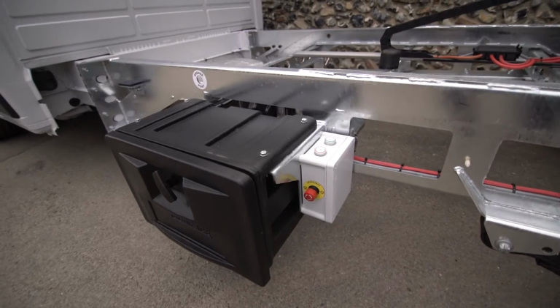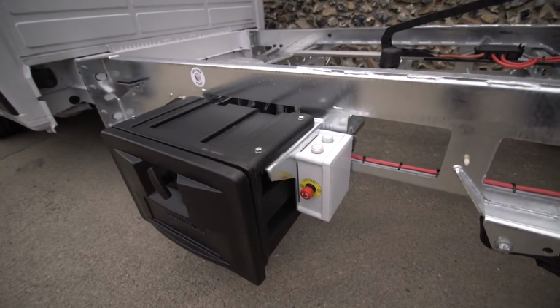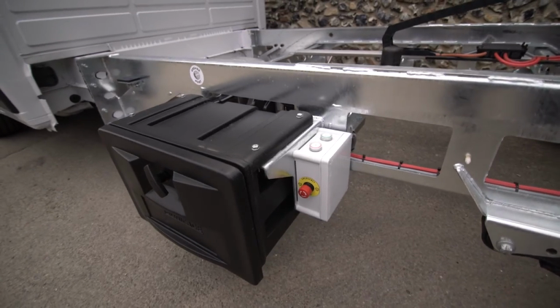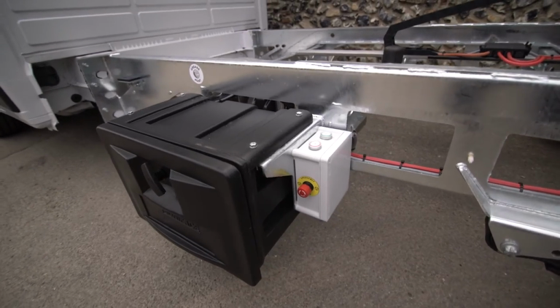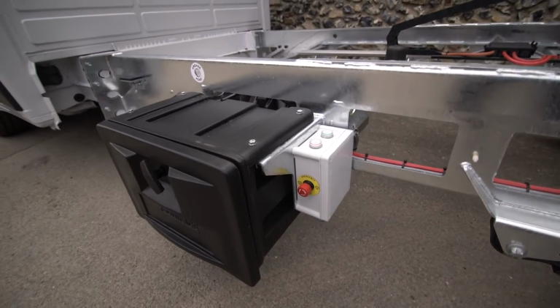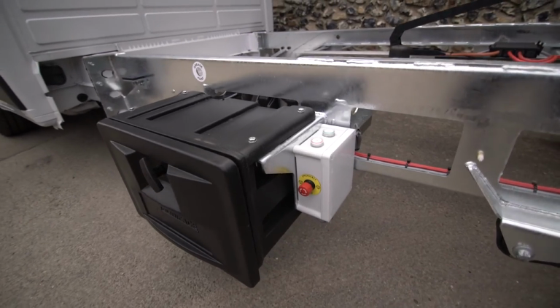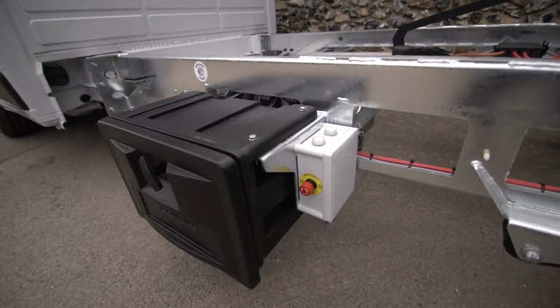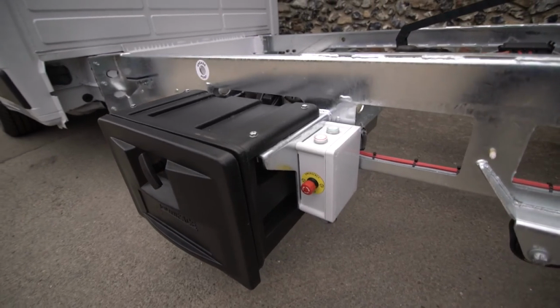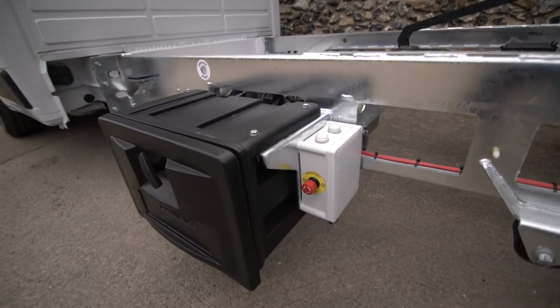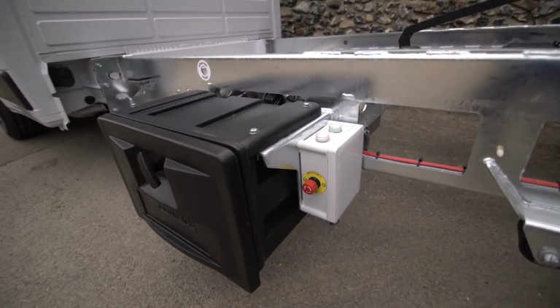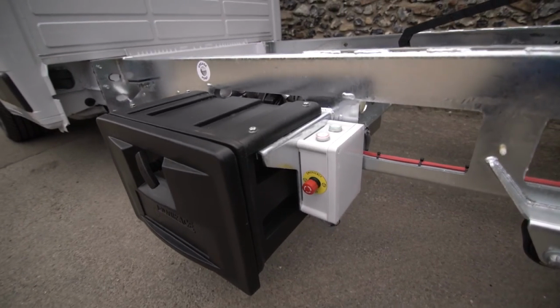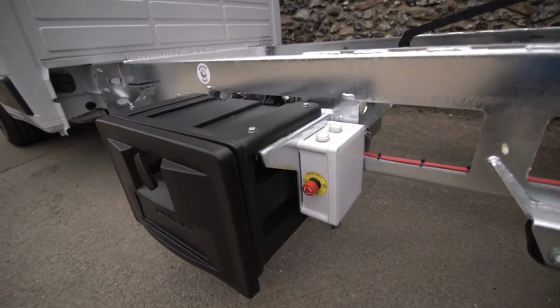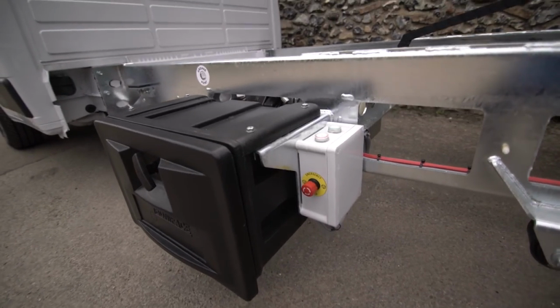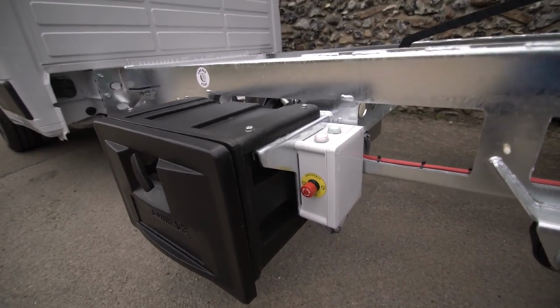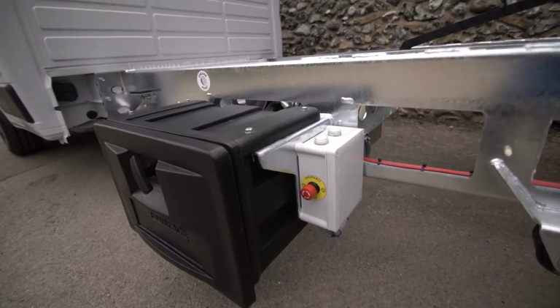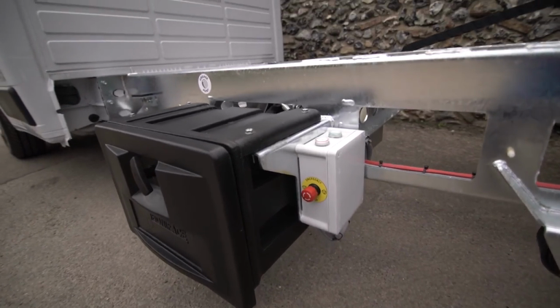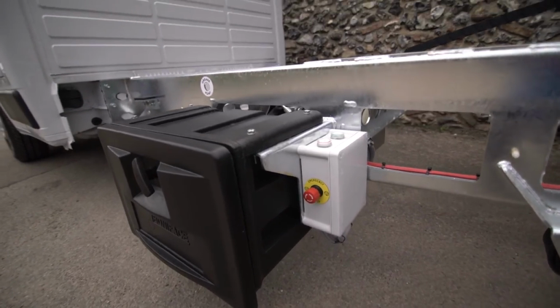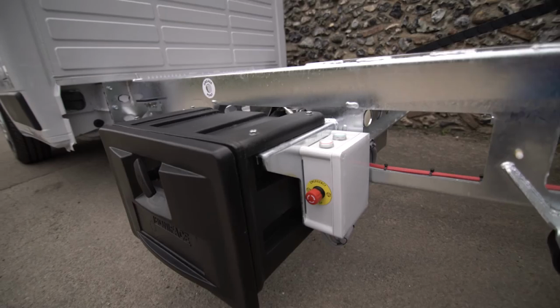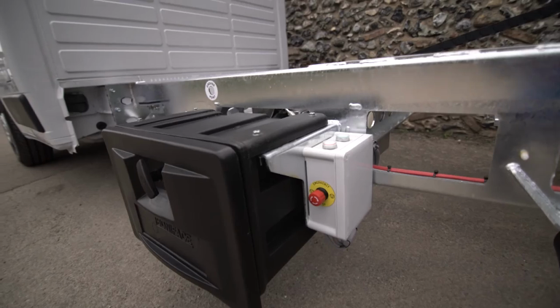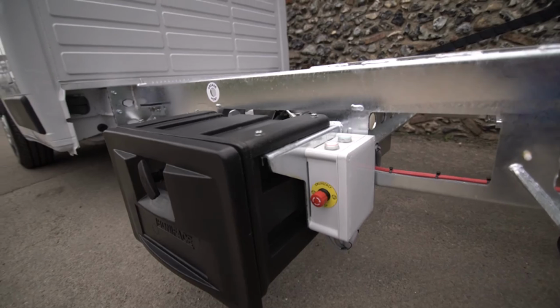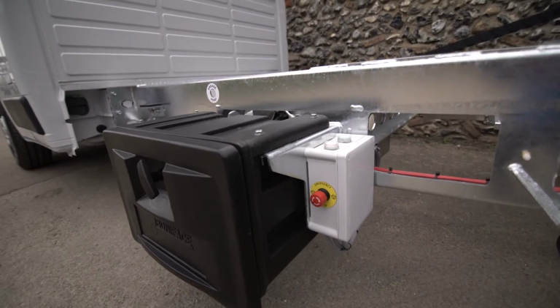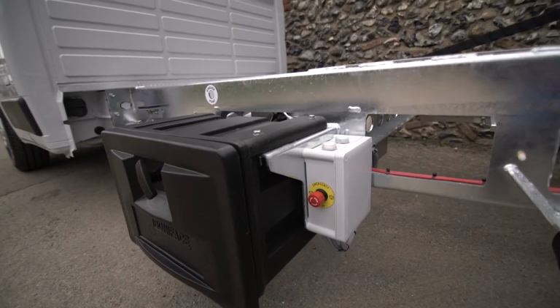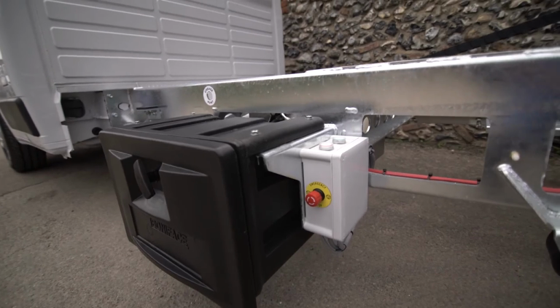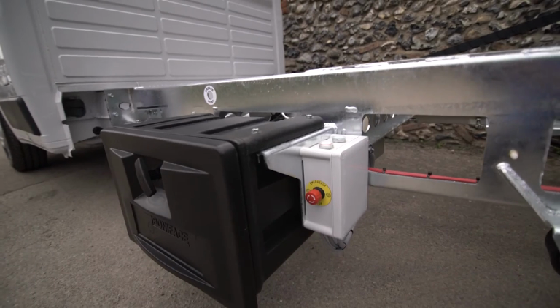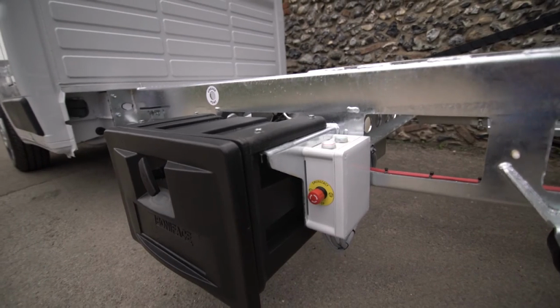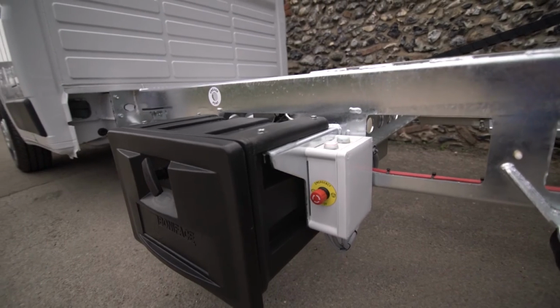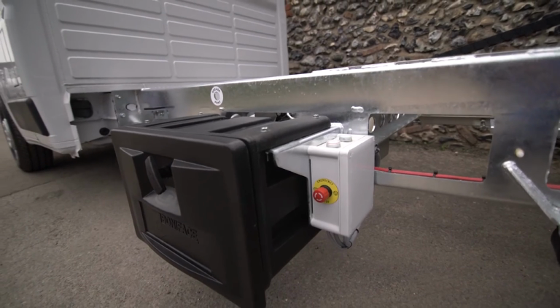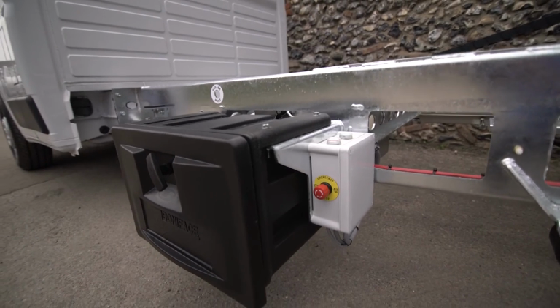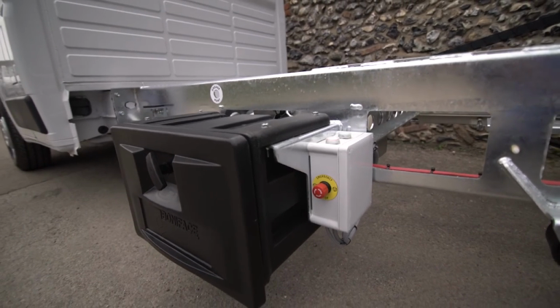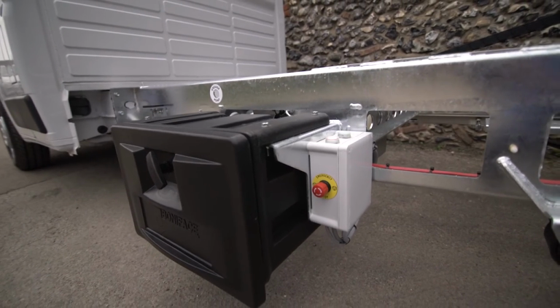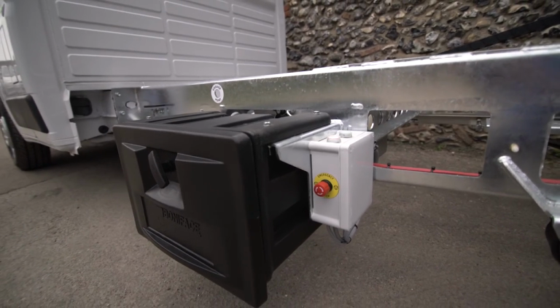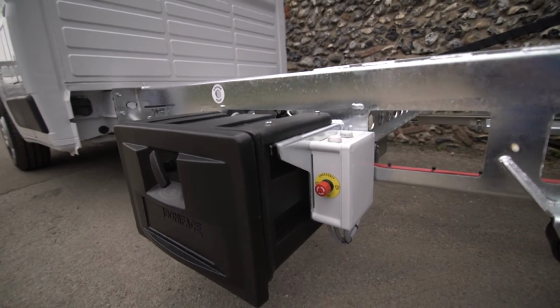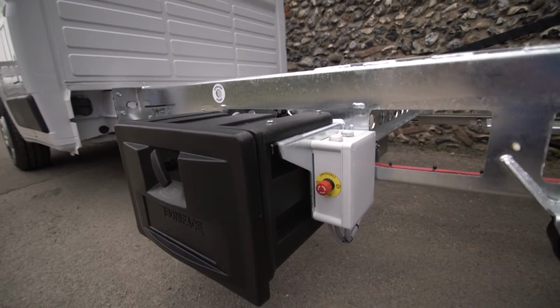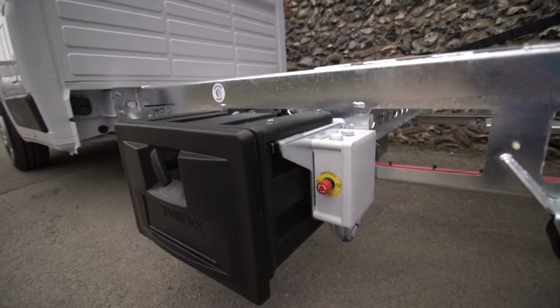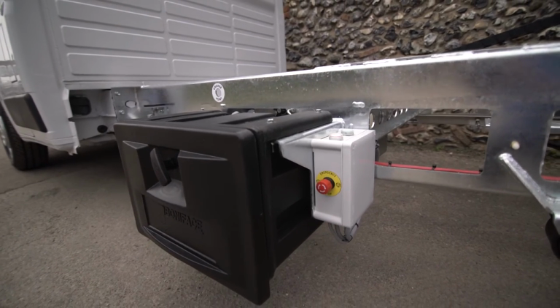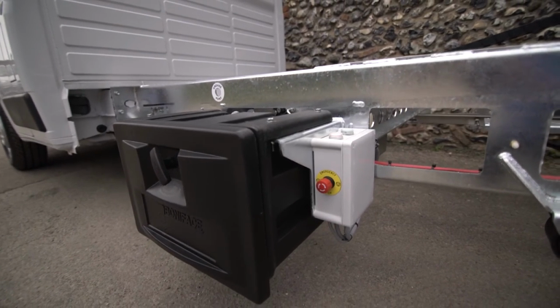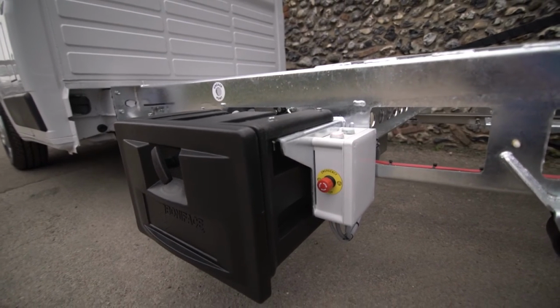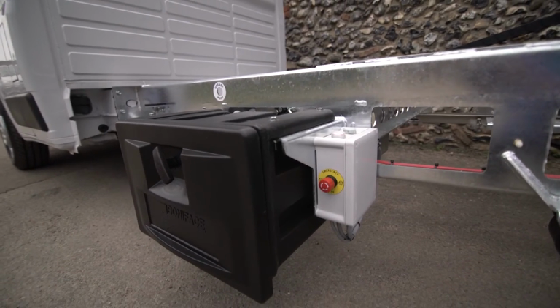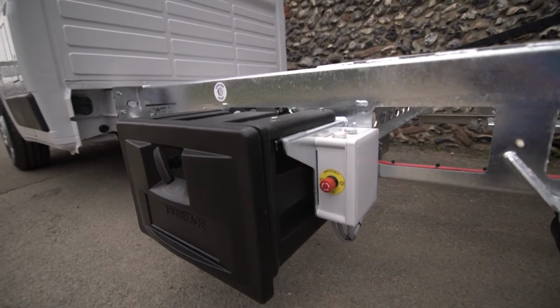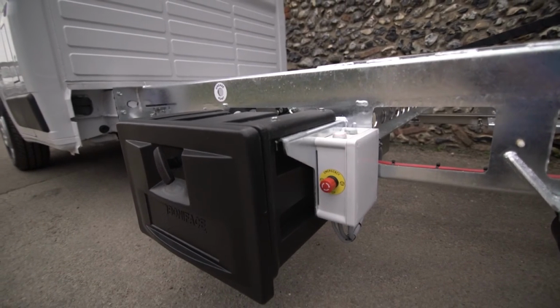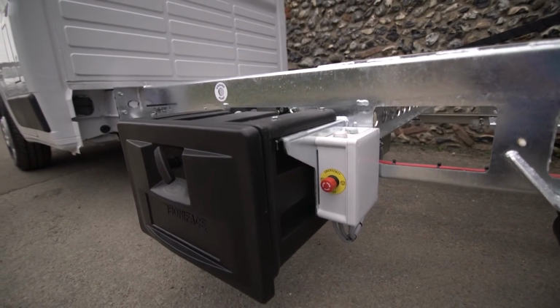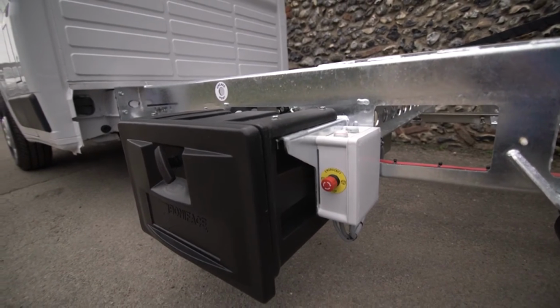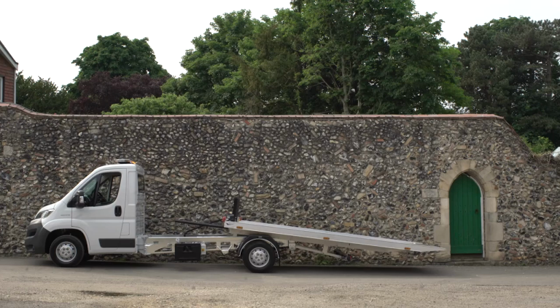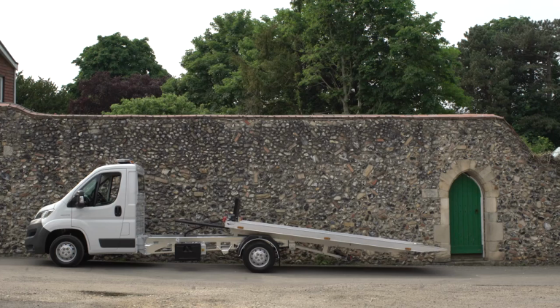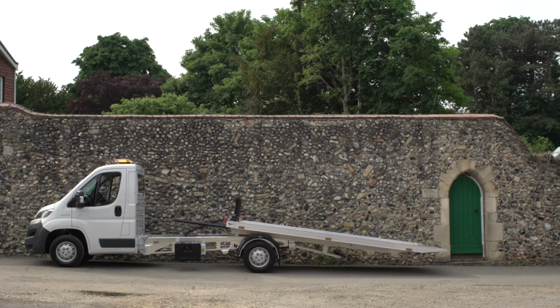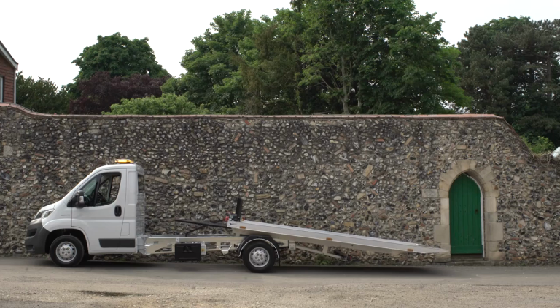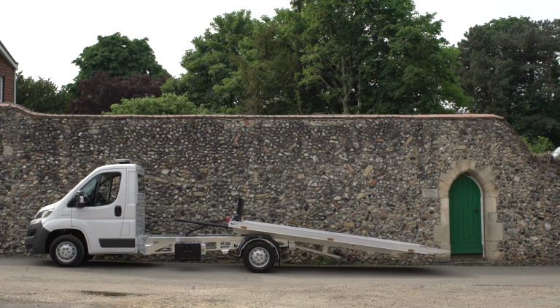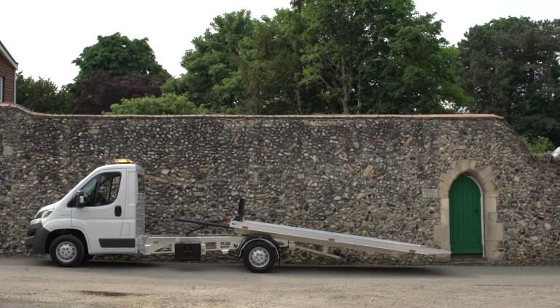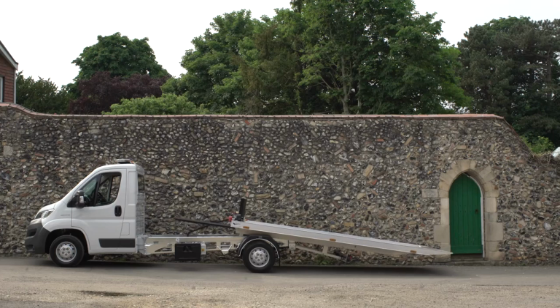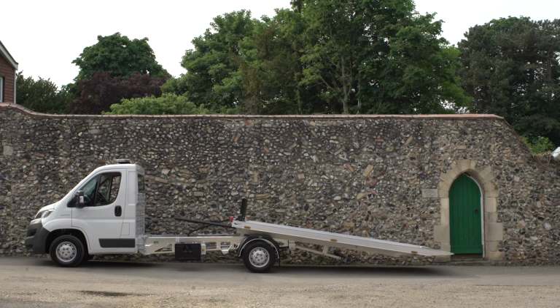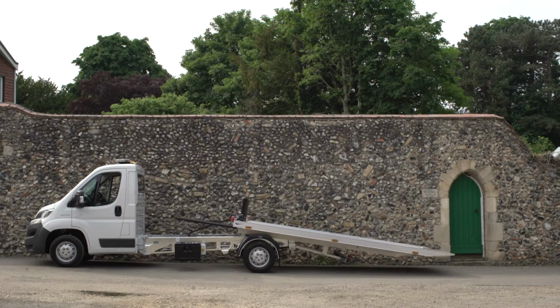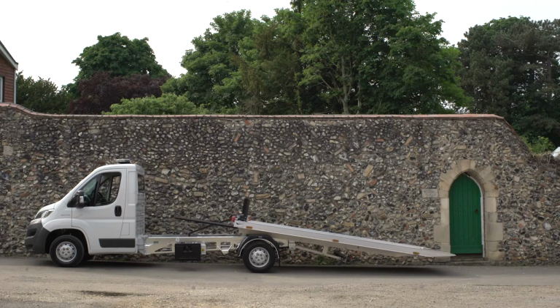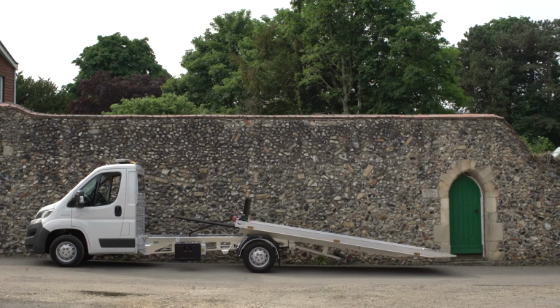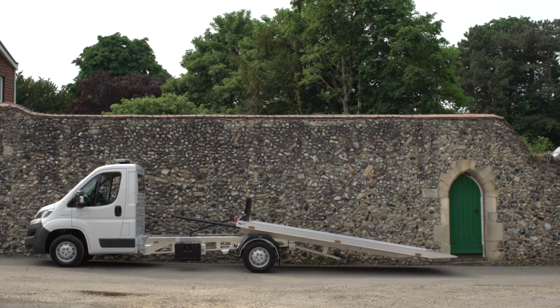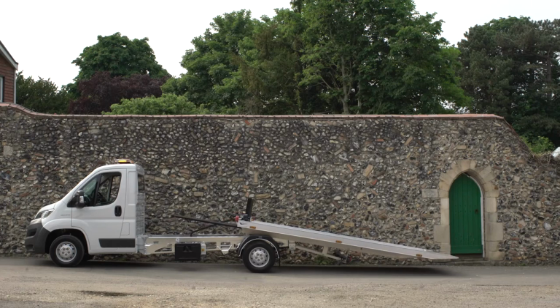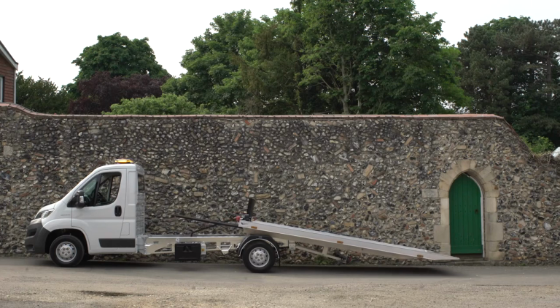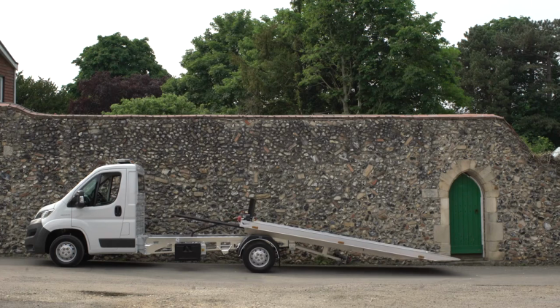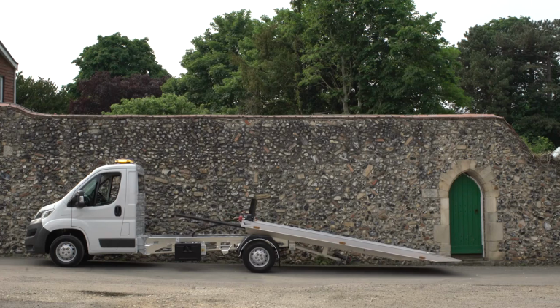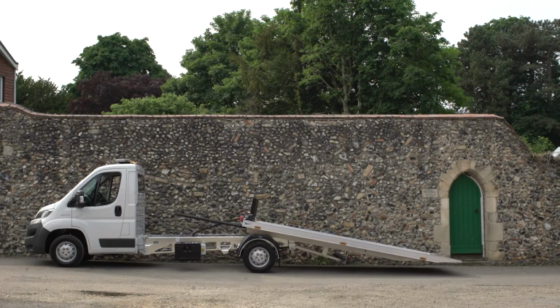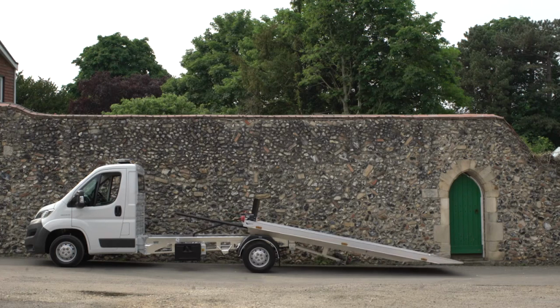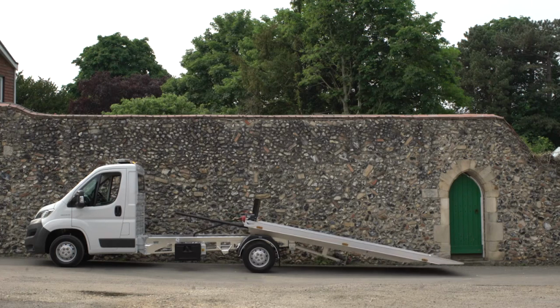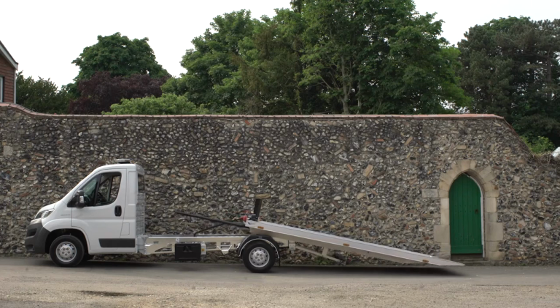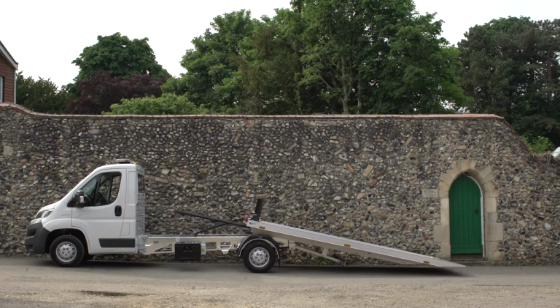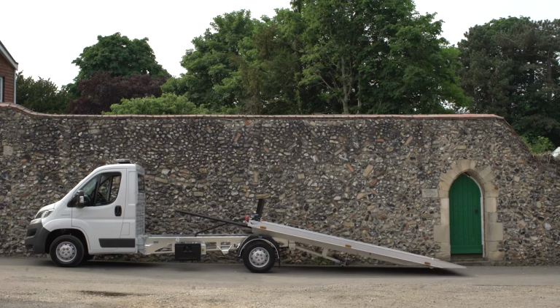A plastic locker is standard on the passenger side, along with easy access front deck storage on each side for your safety cones.